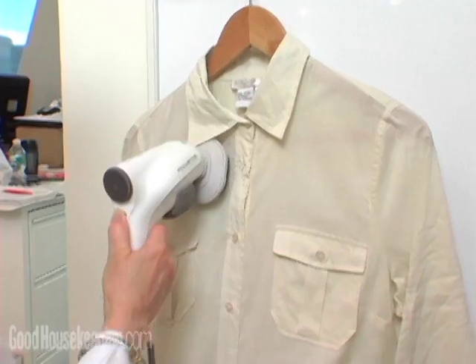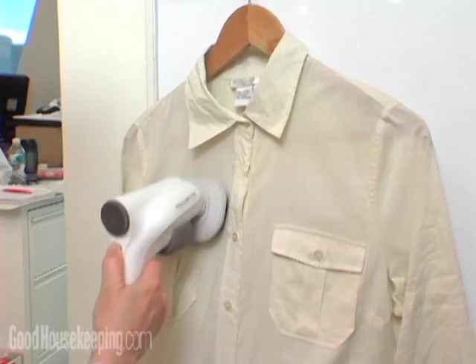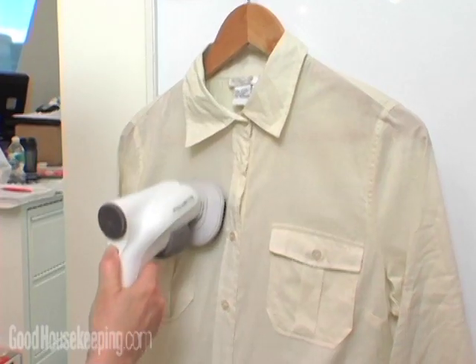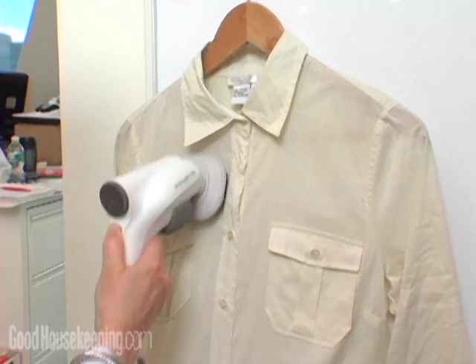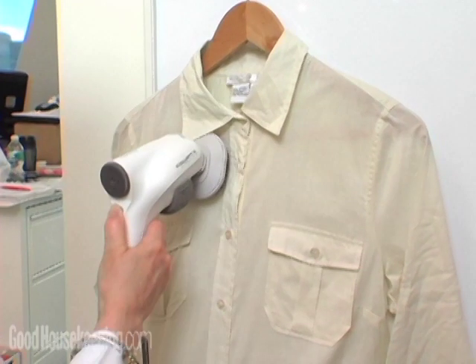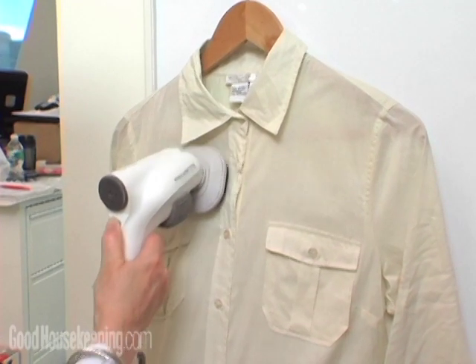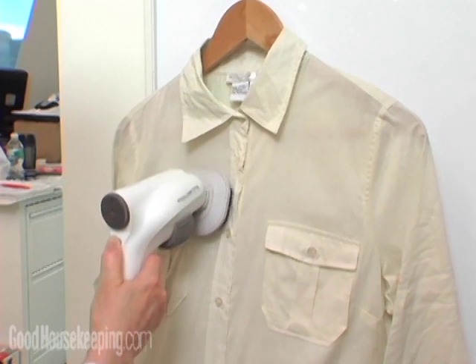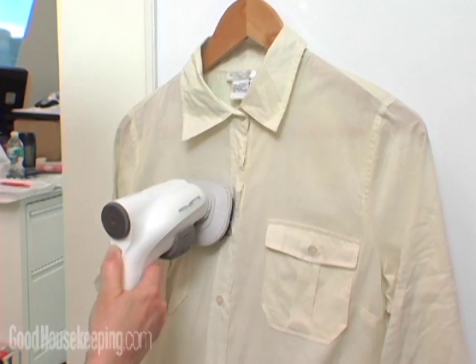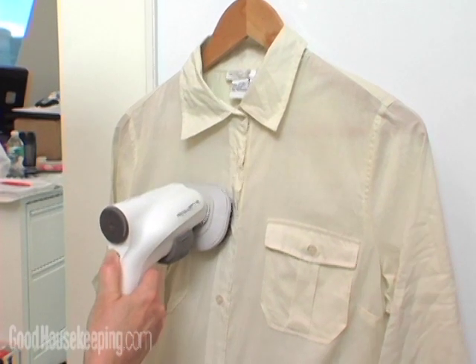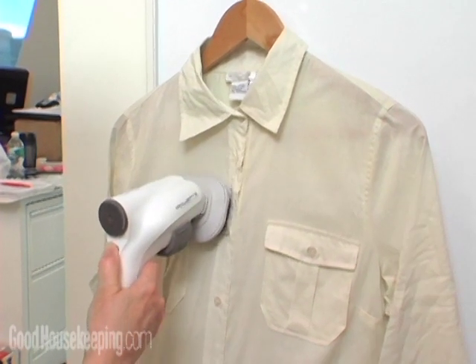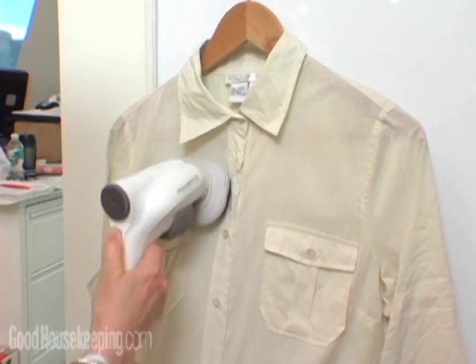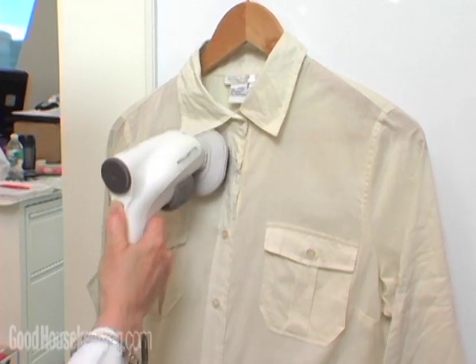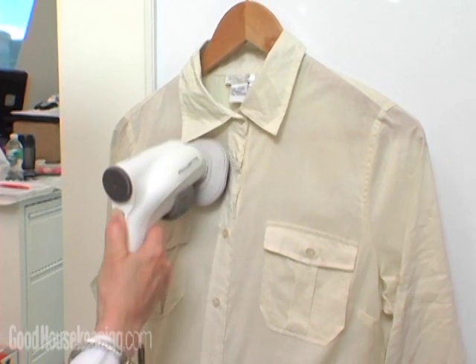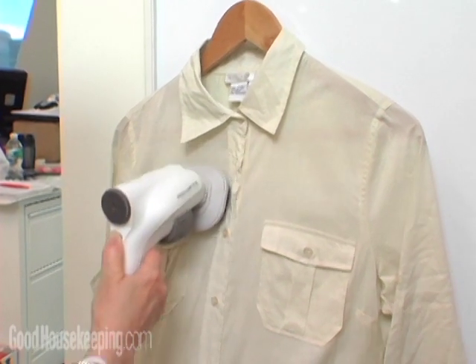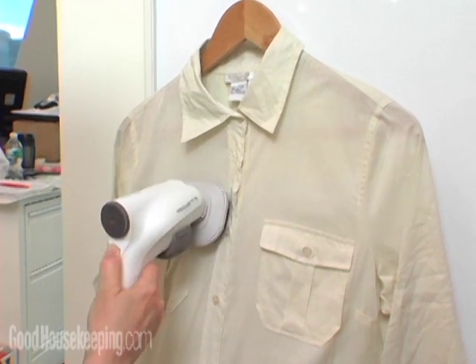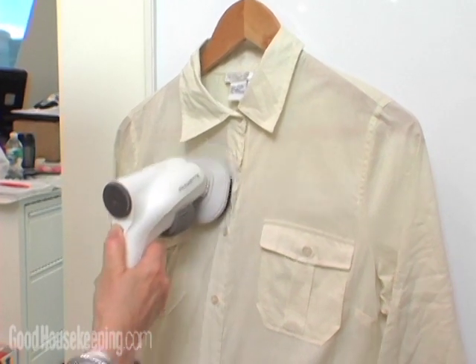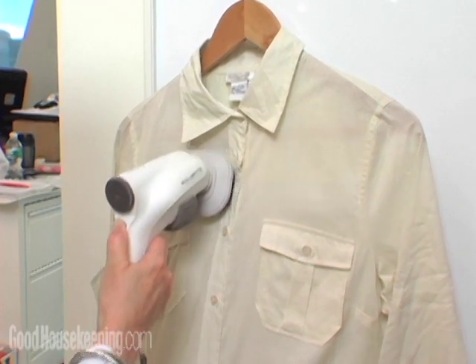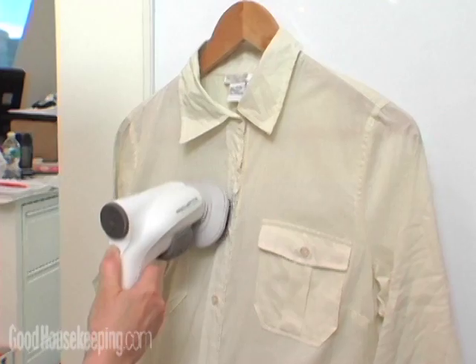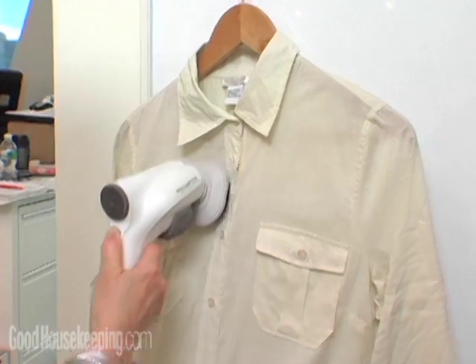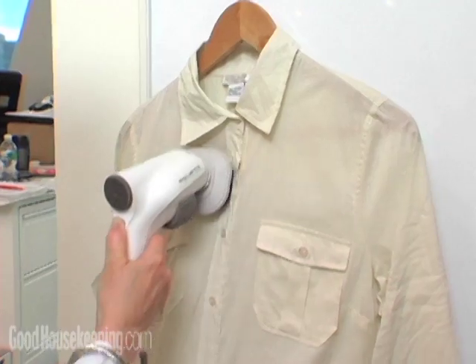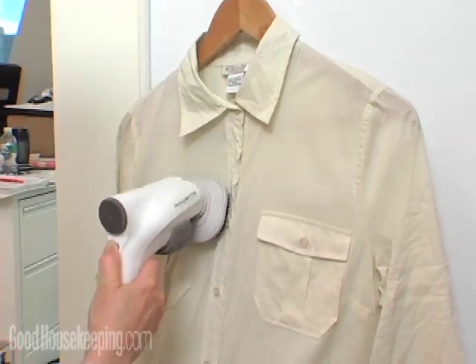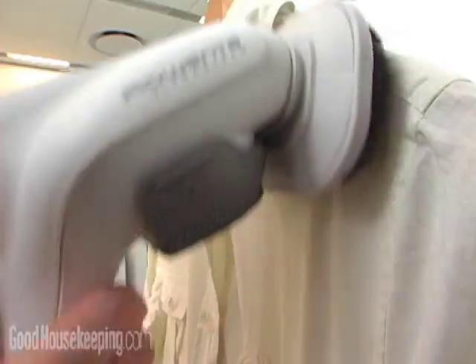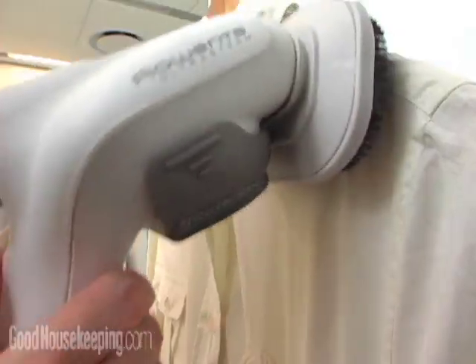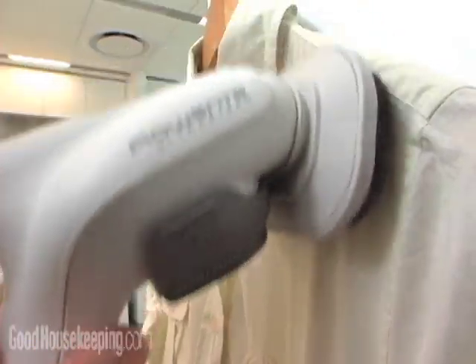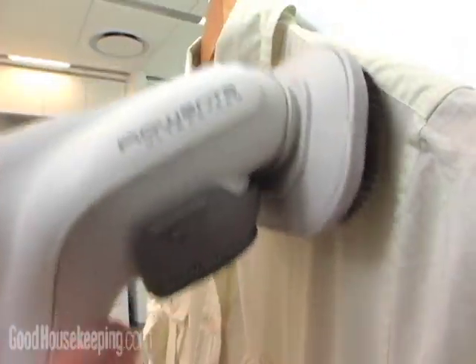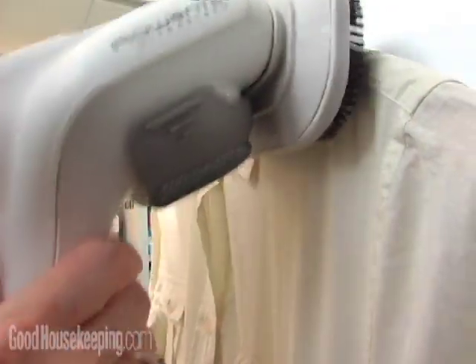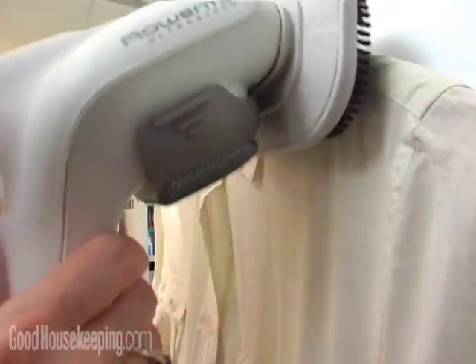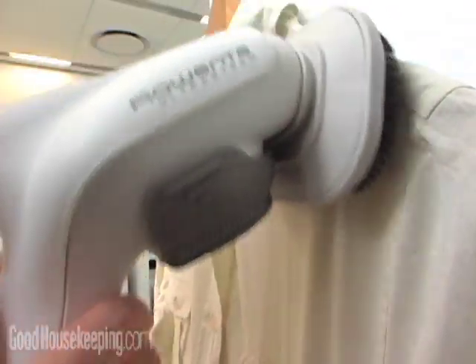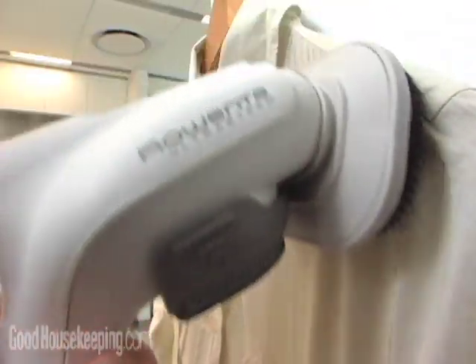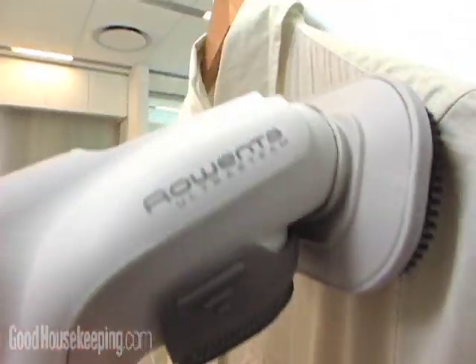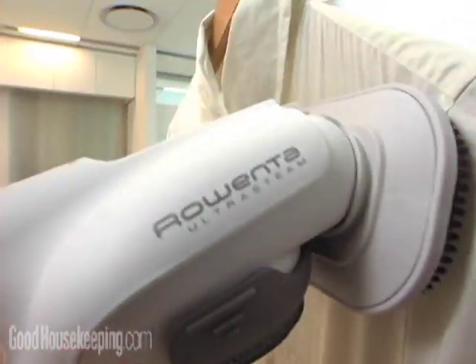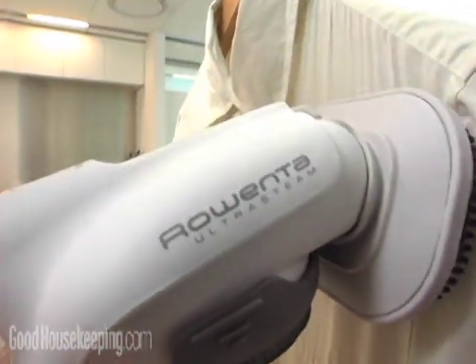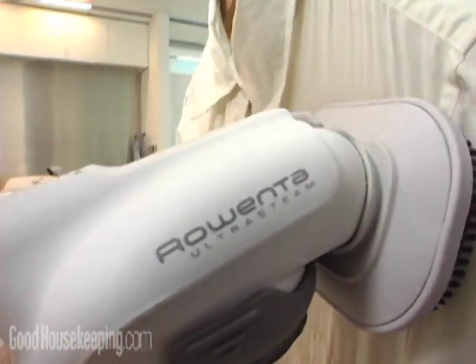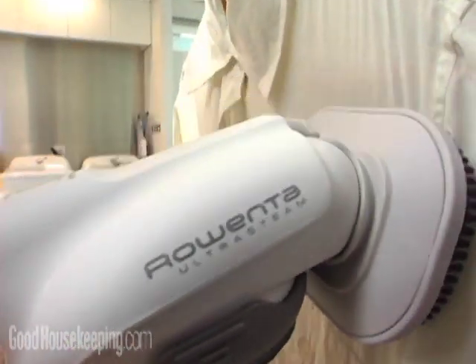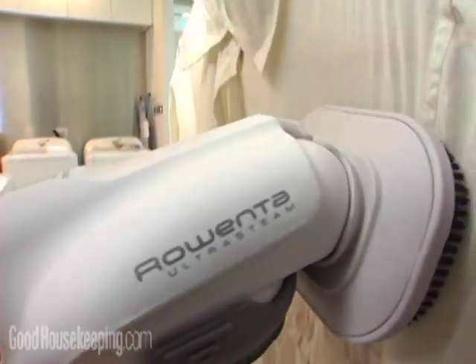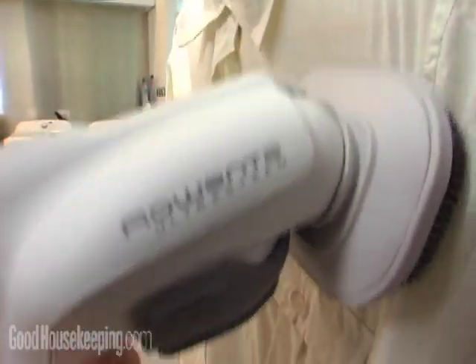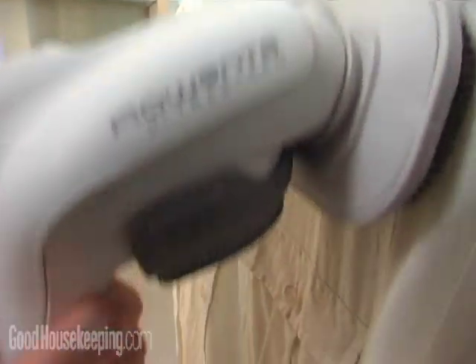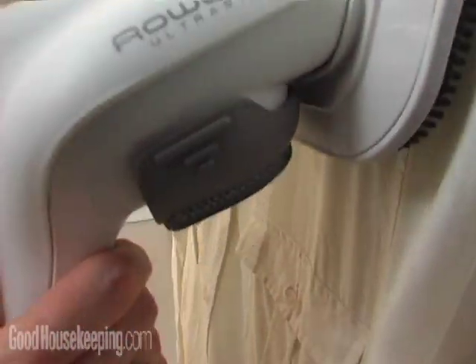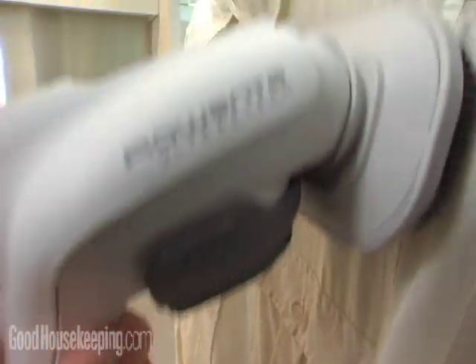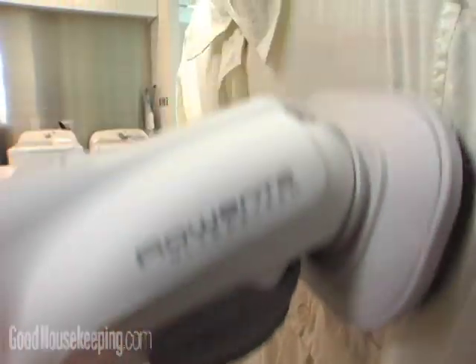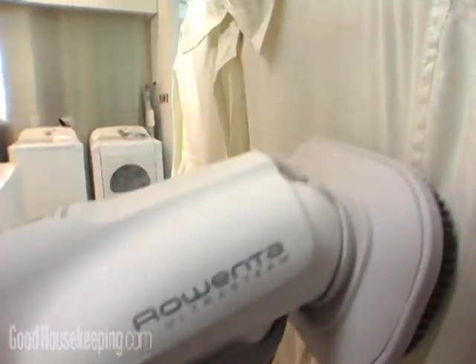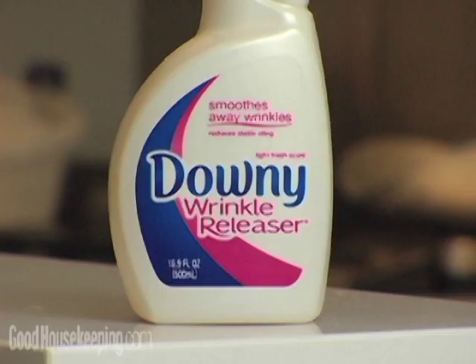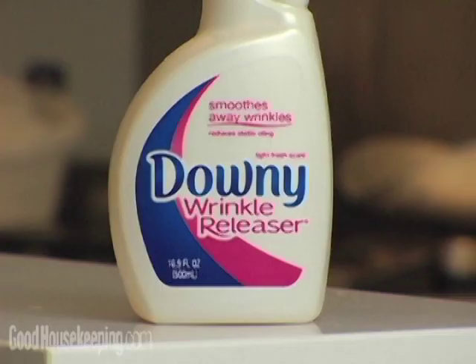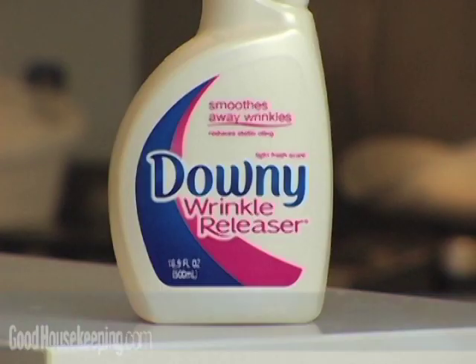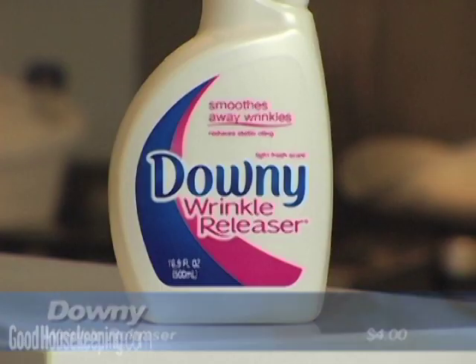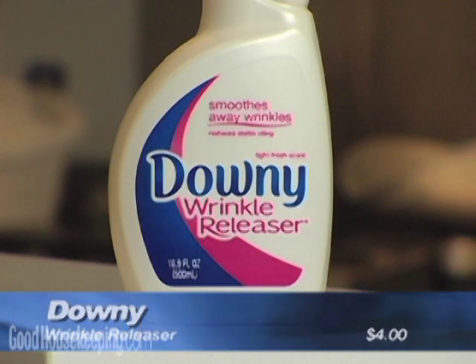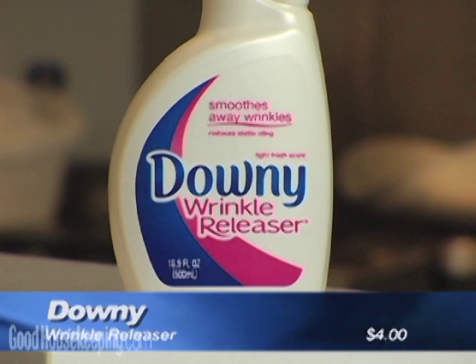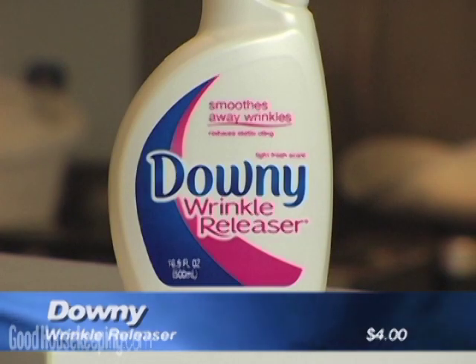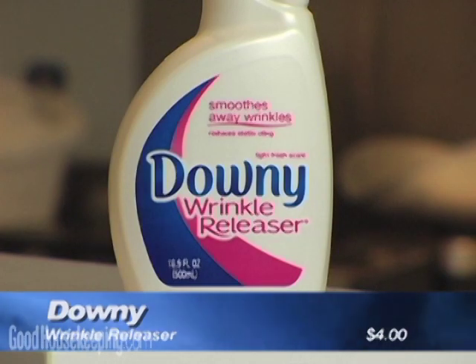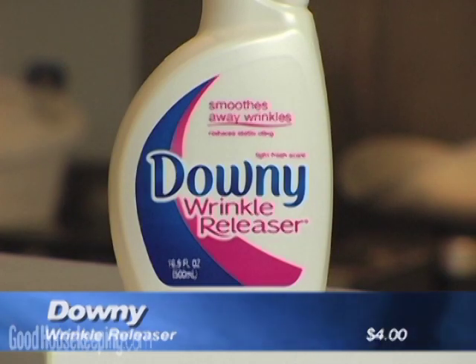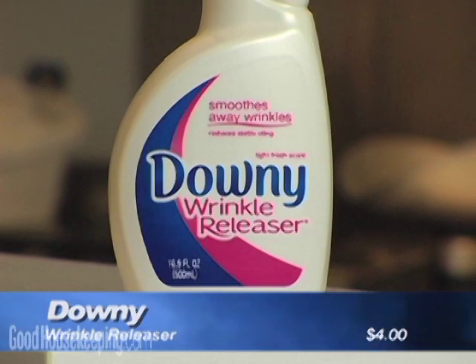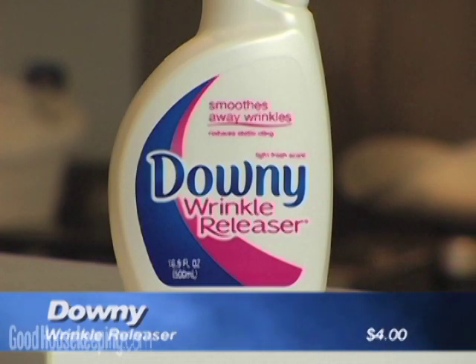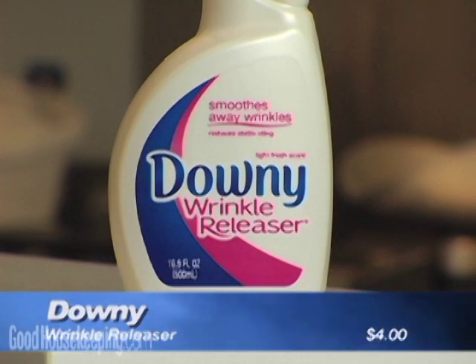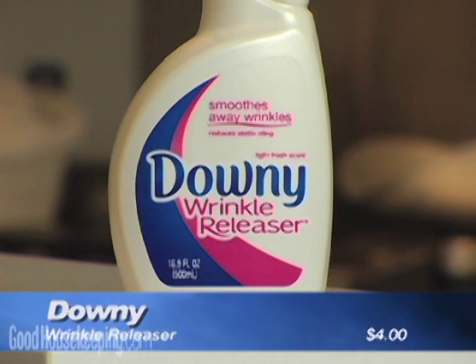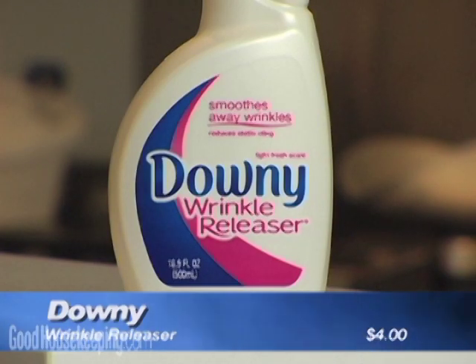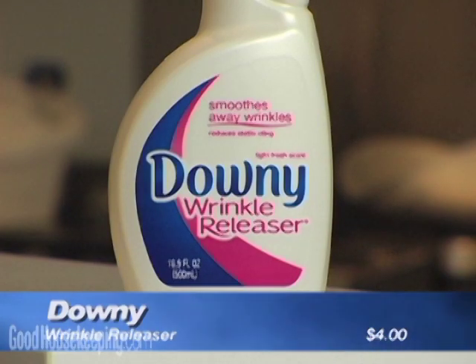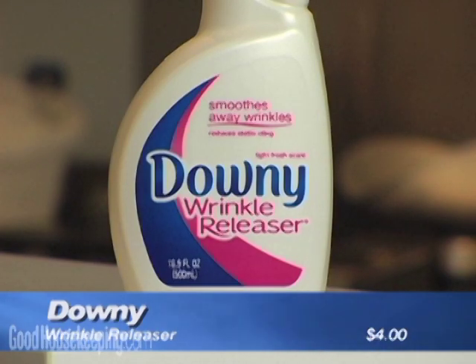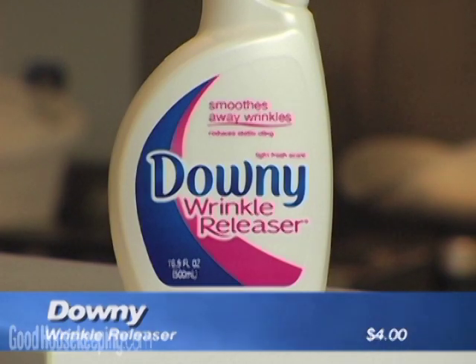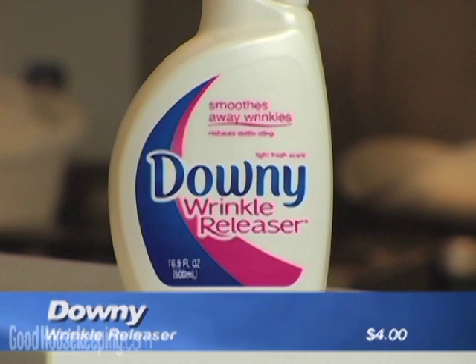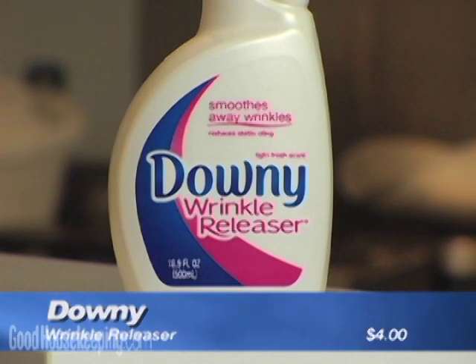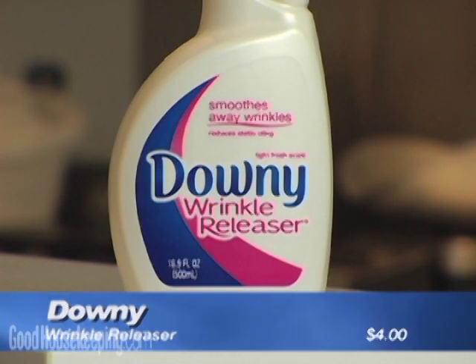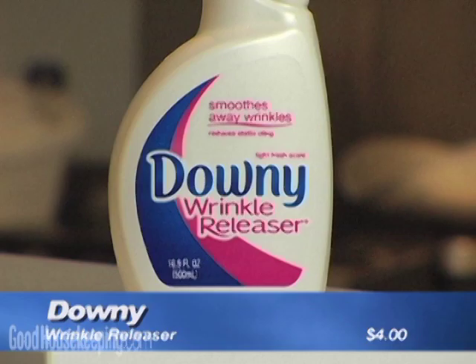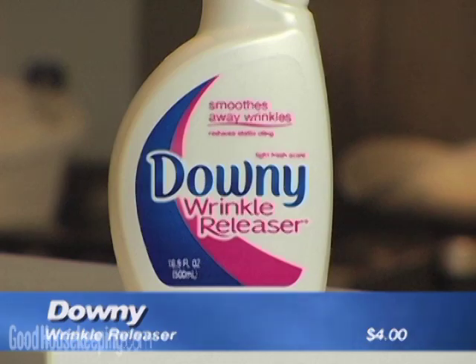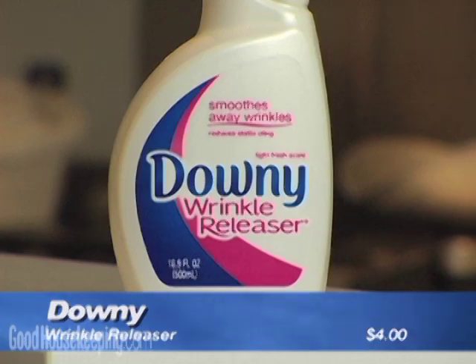The handheld steamer was the most effective, but testers had to spend a half hour using it.